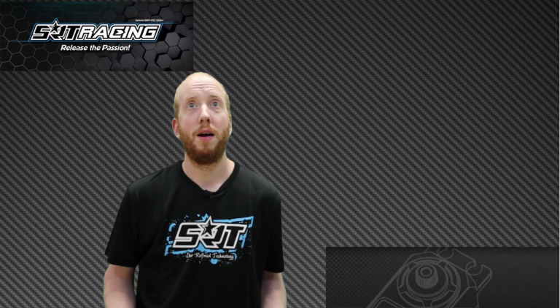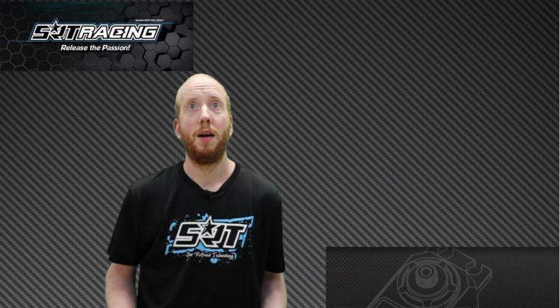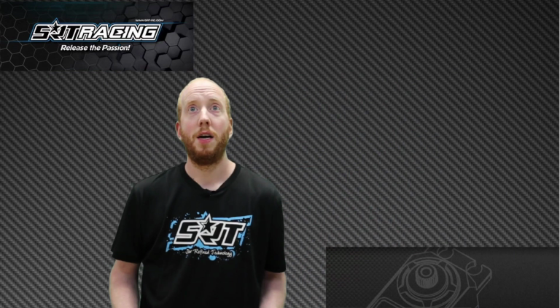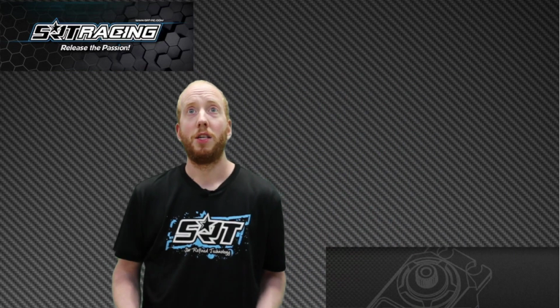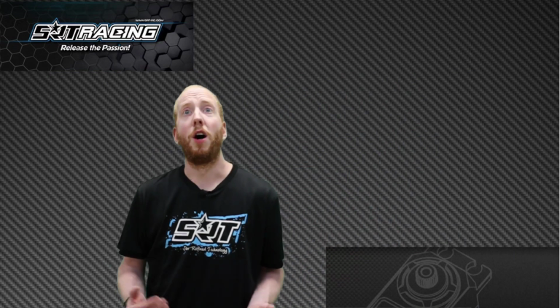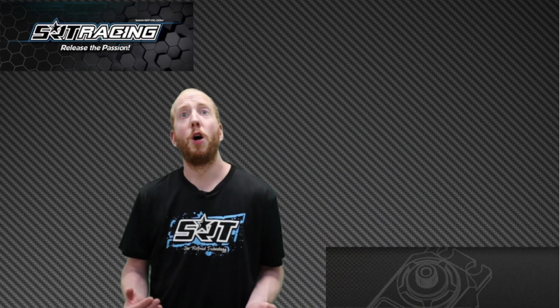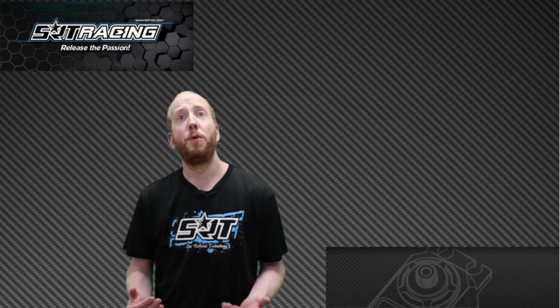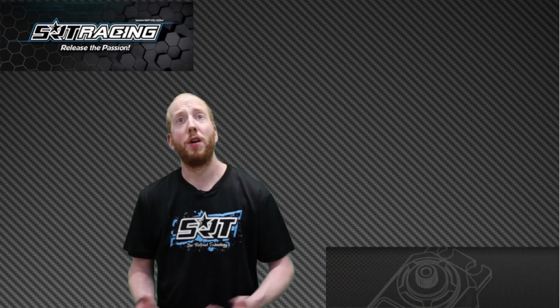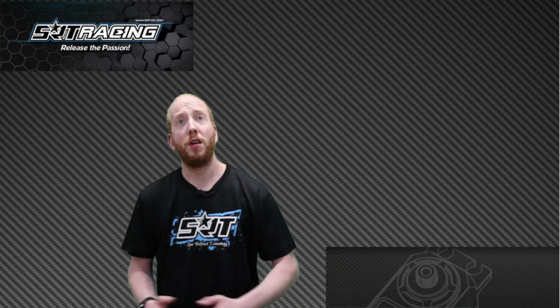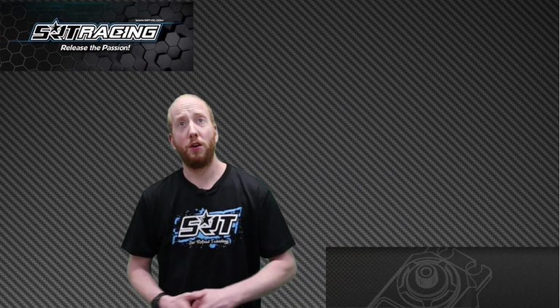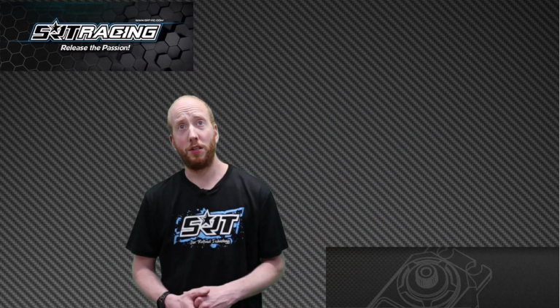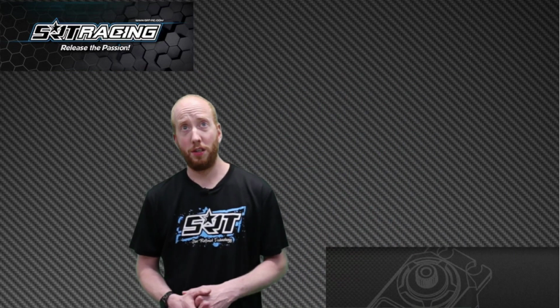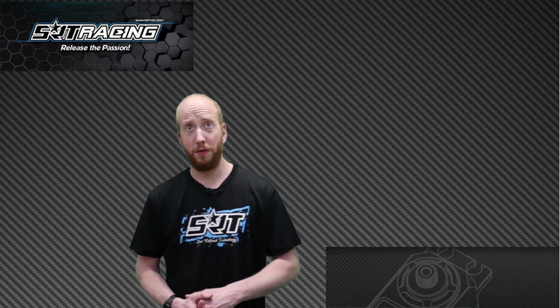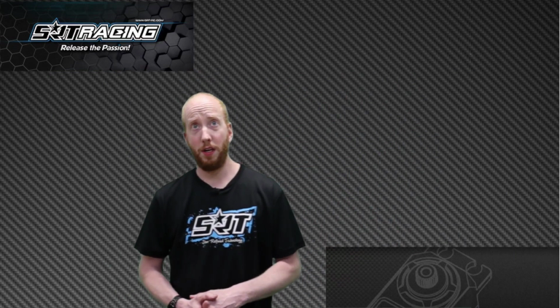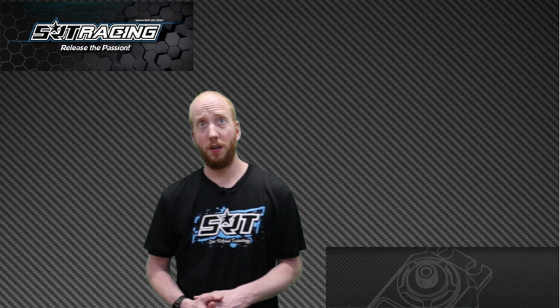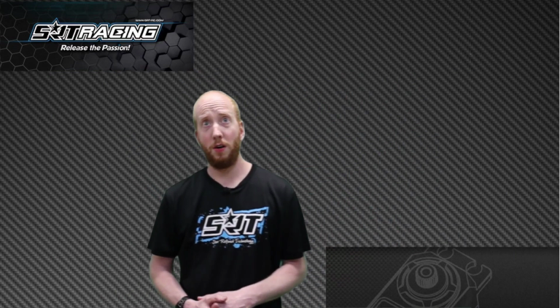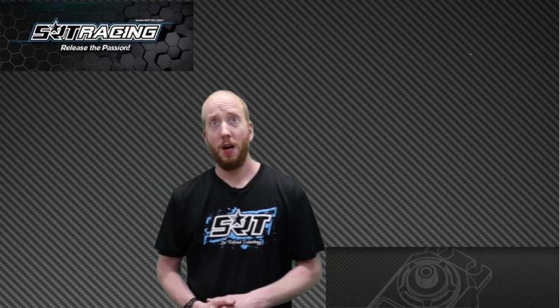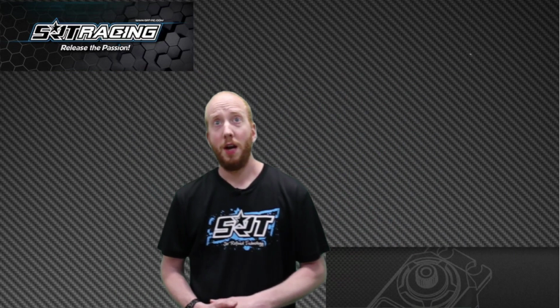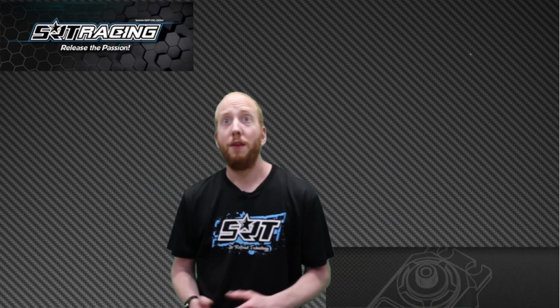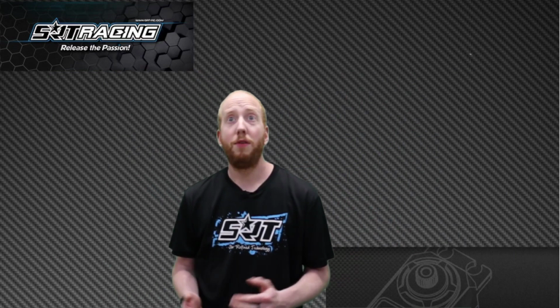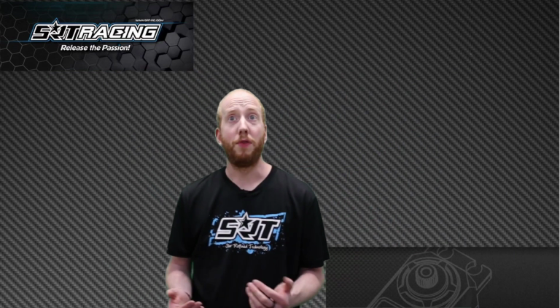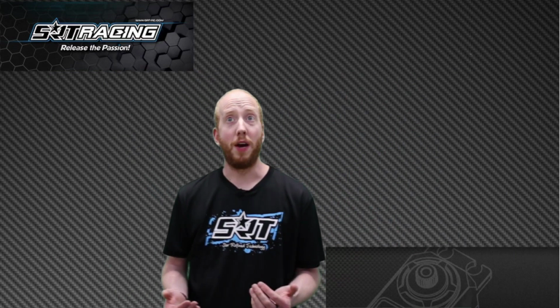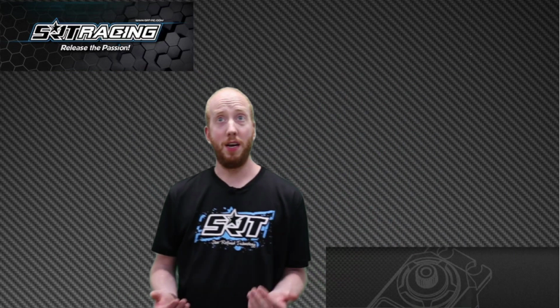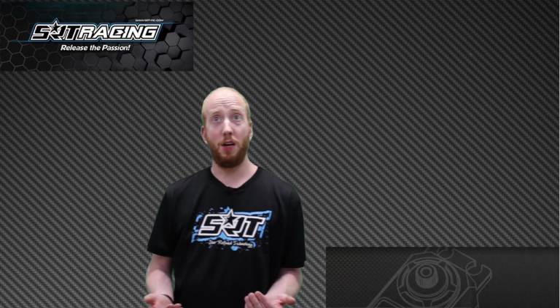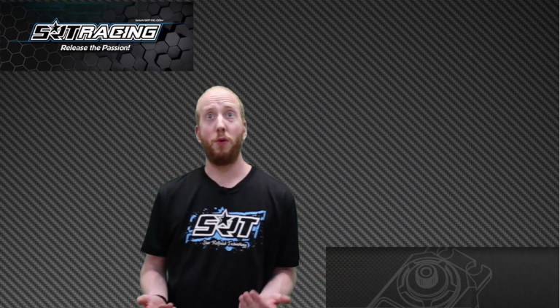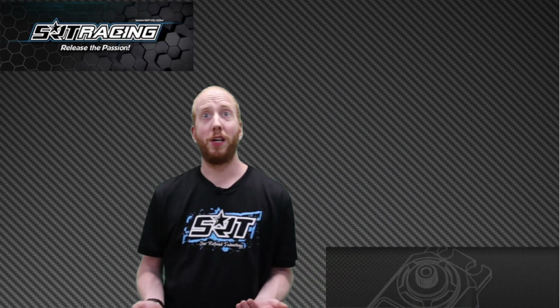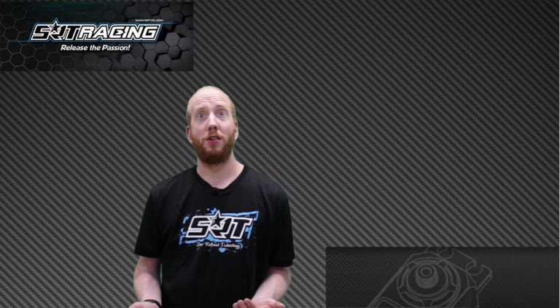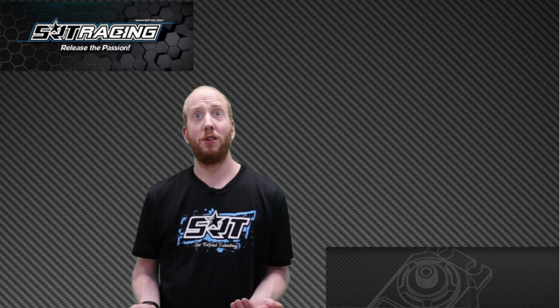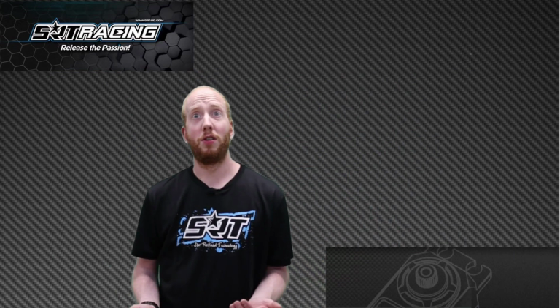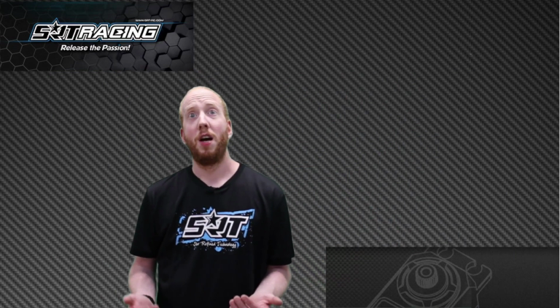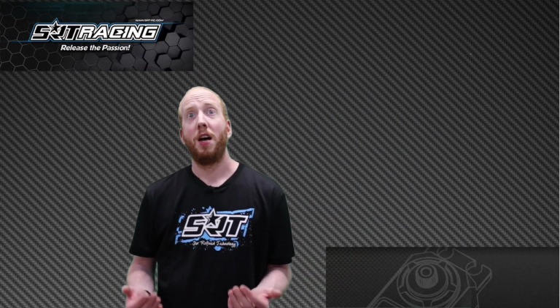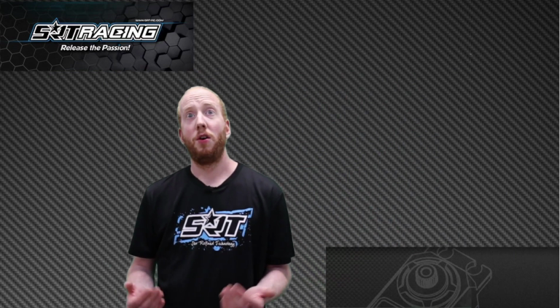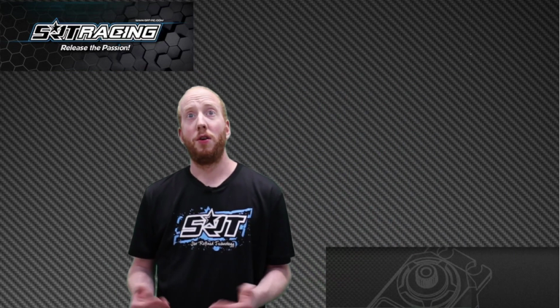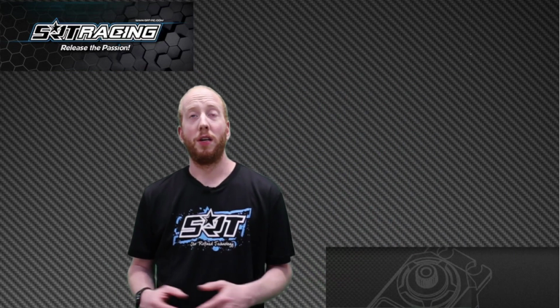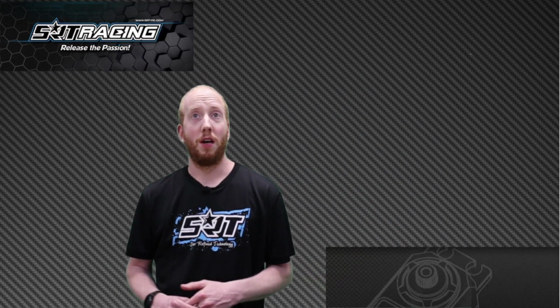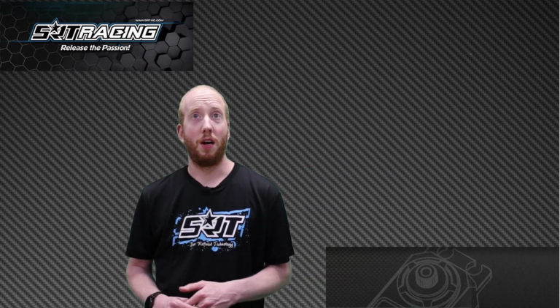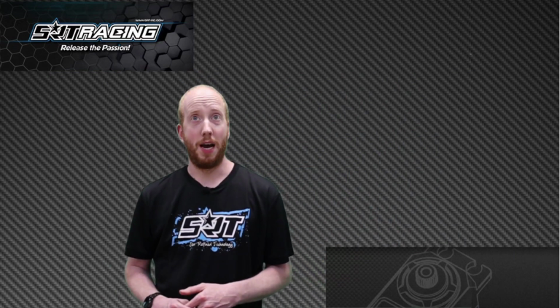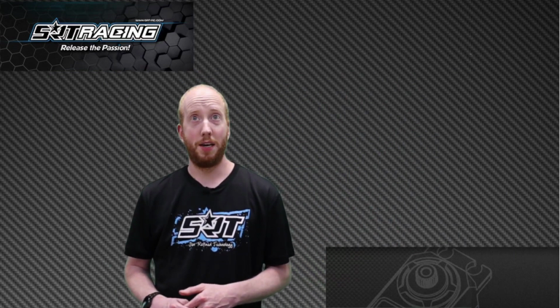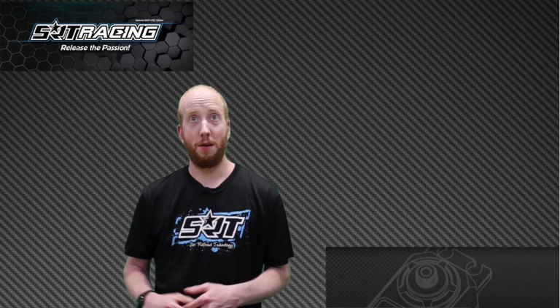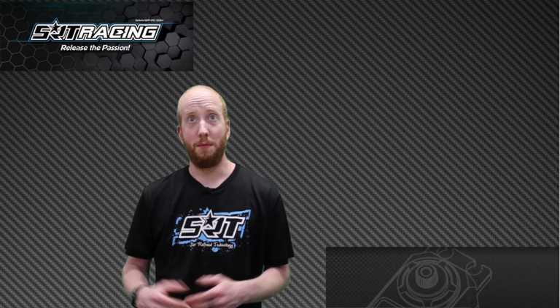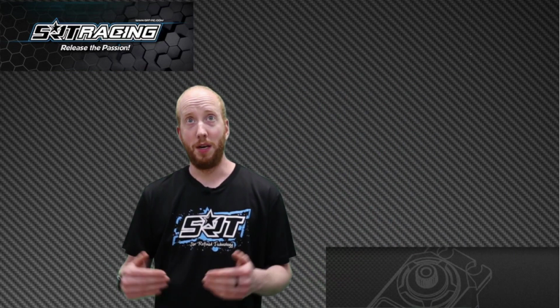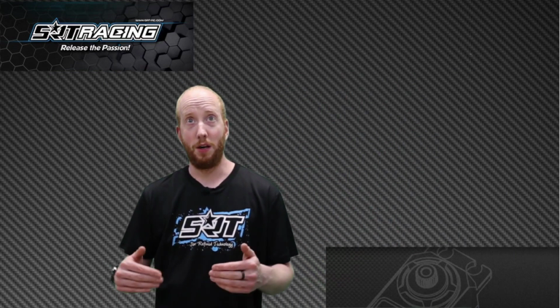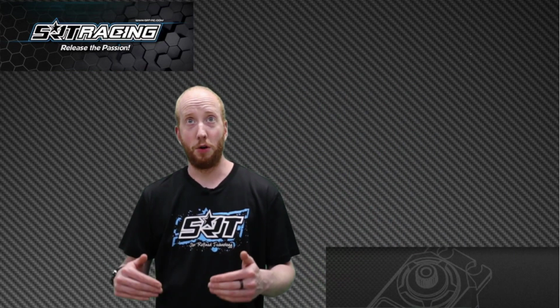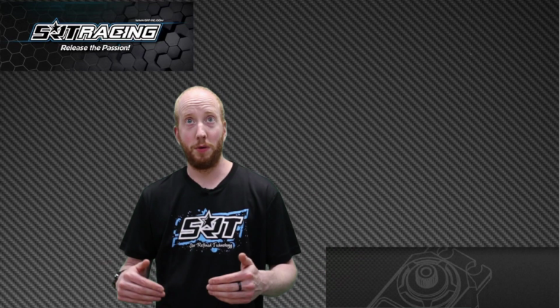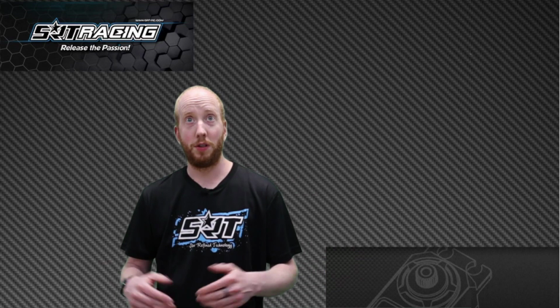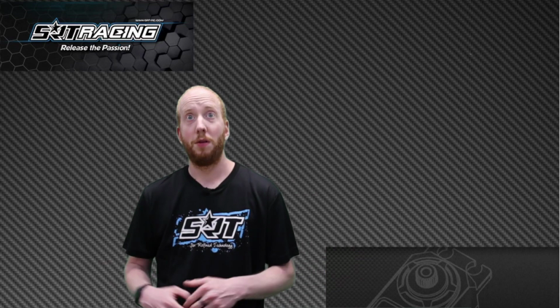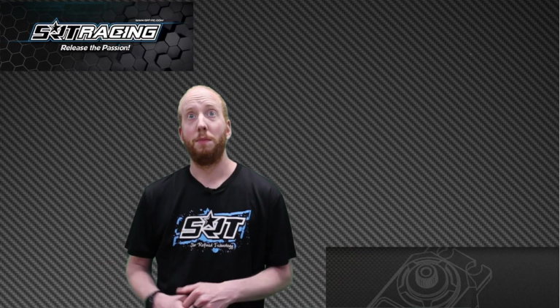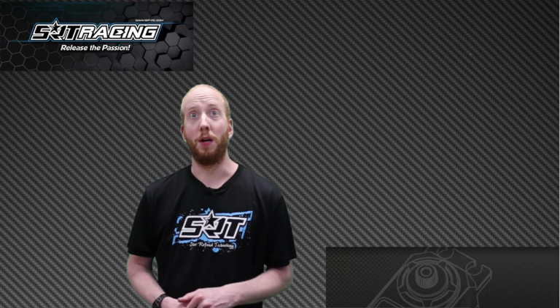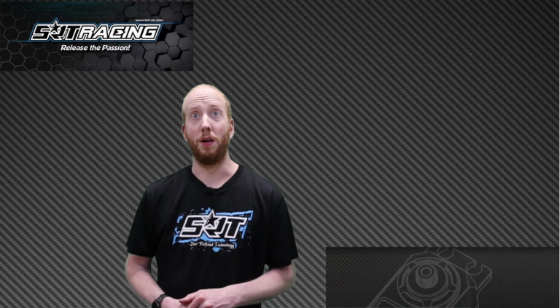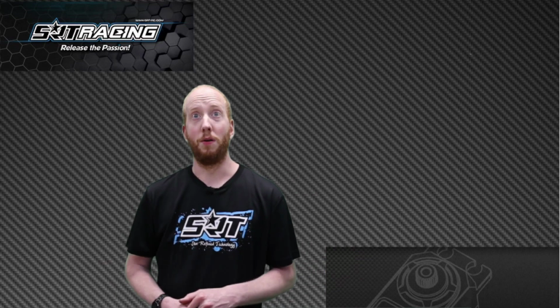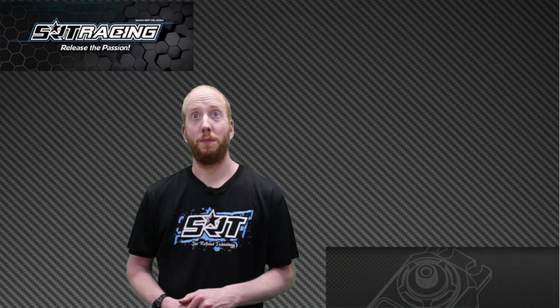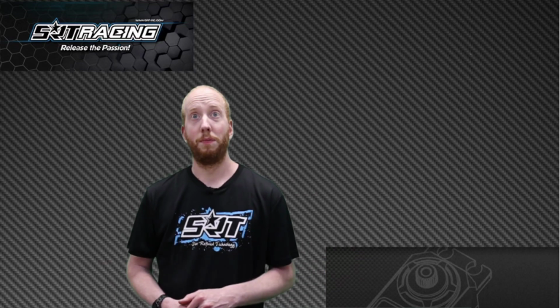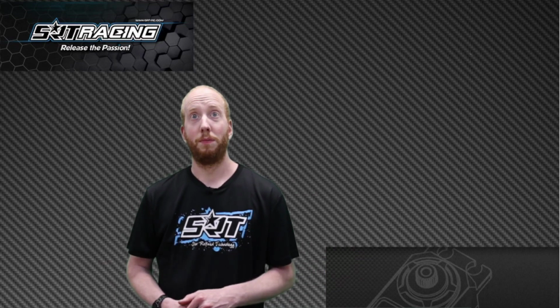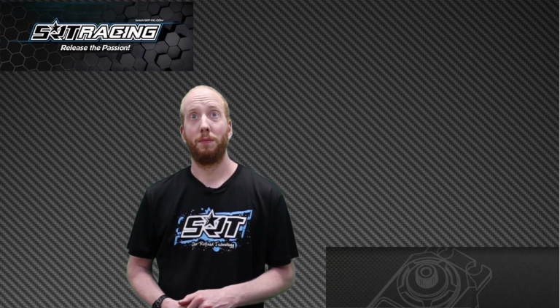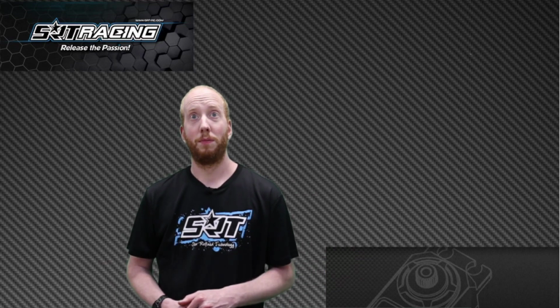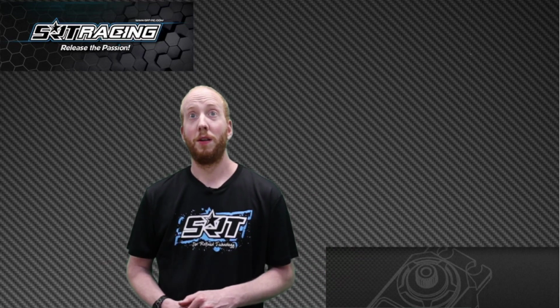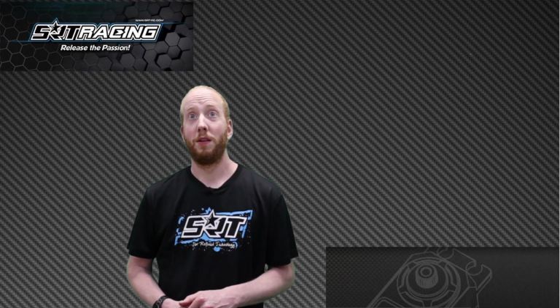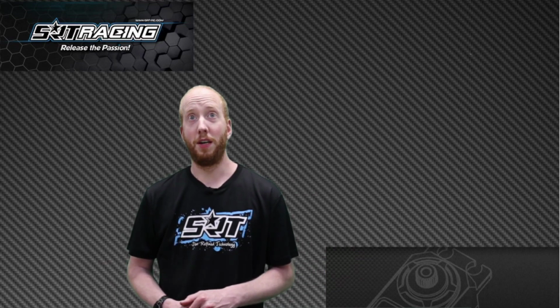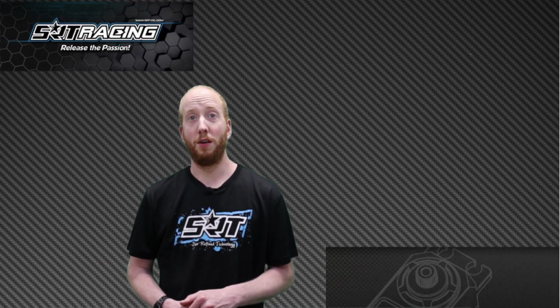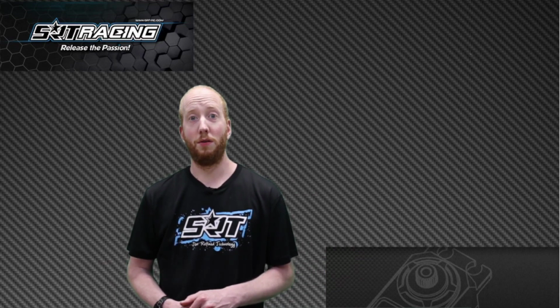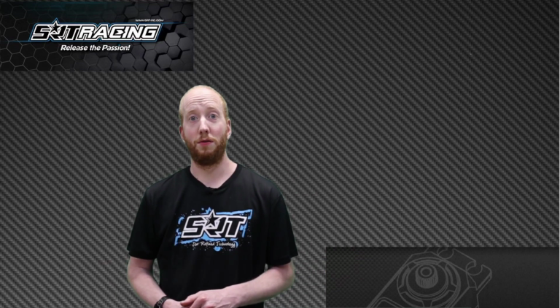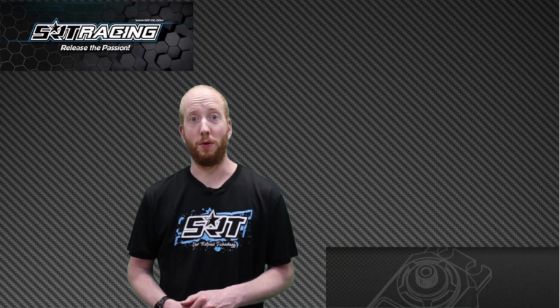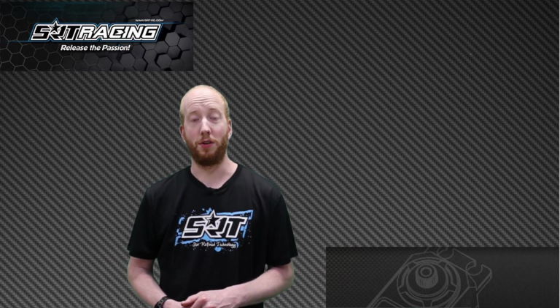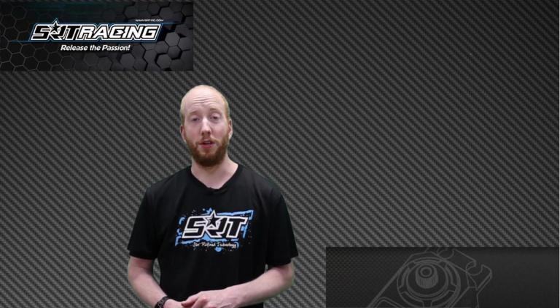So I hope you enjoyed this video. If you have any questions, you can add them in the comments below. Thank you for watching.